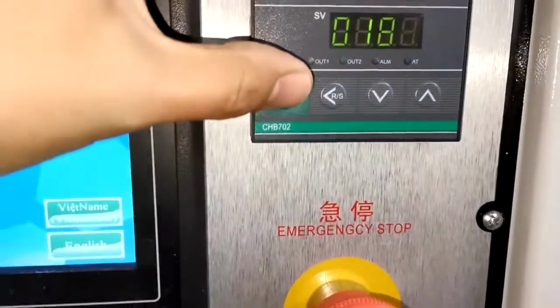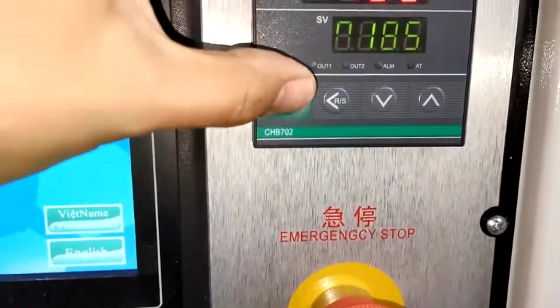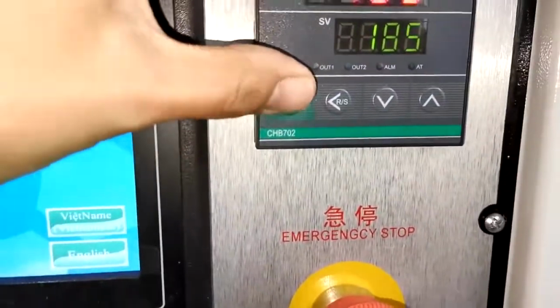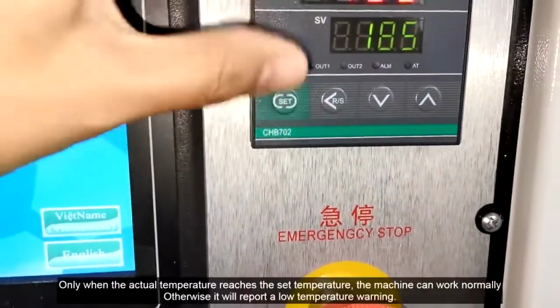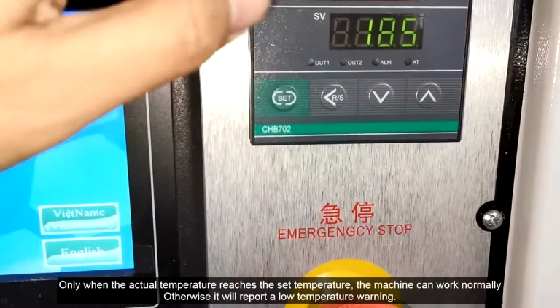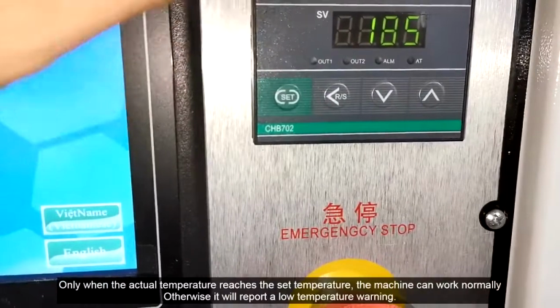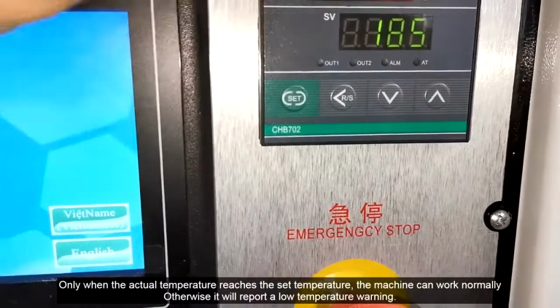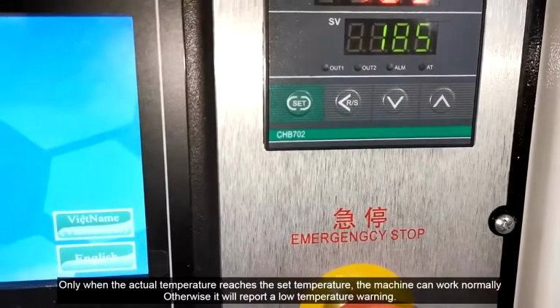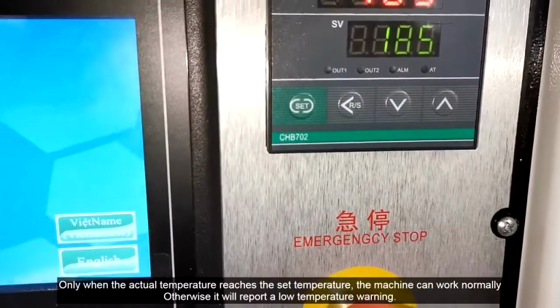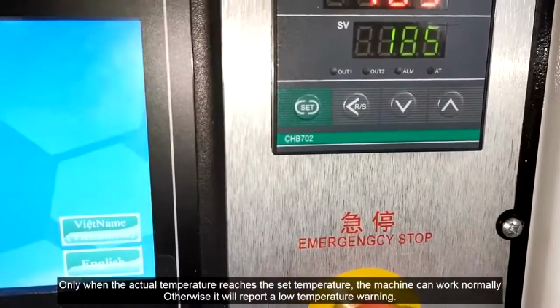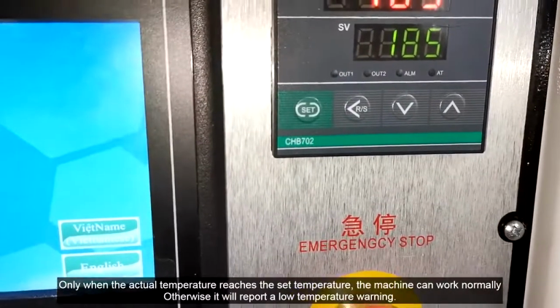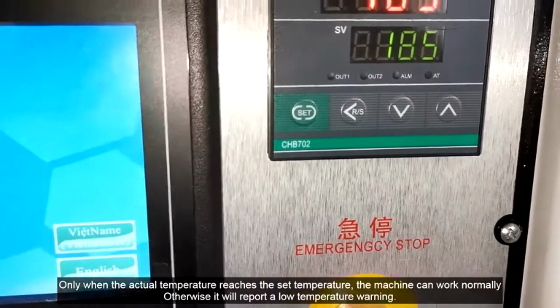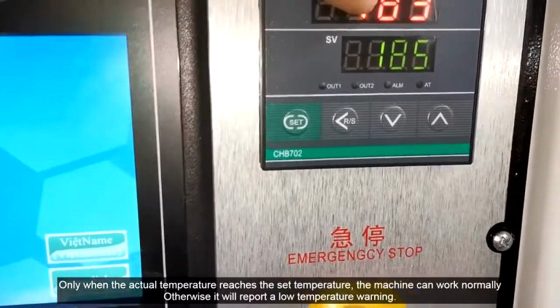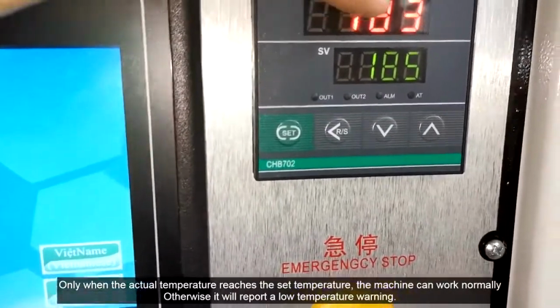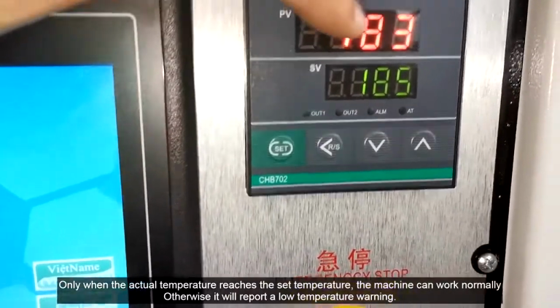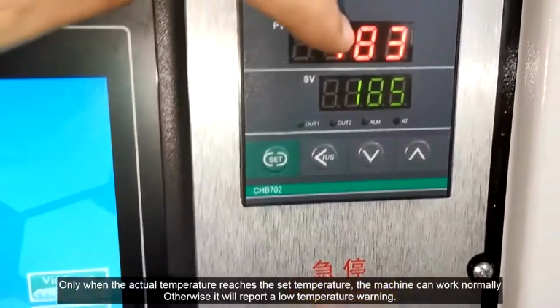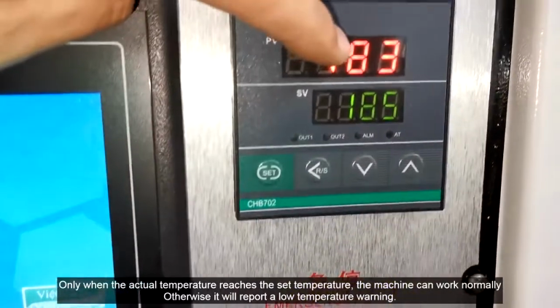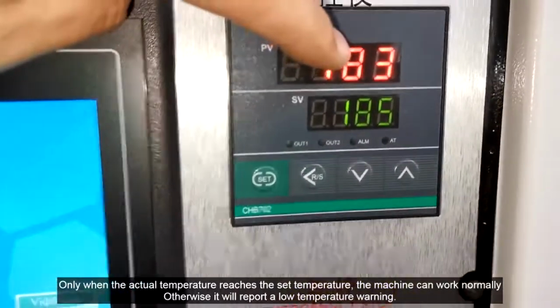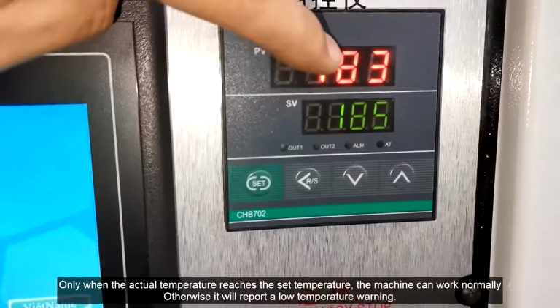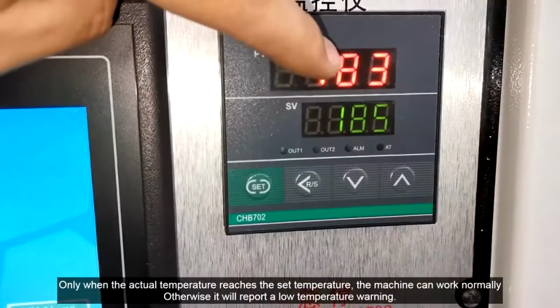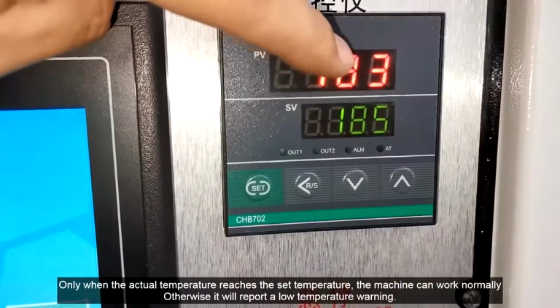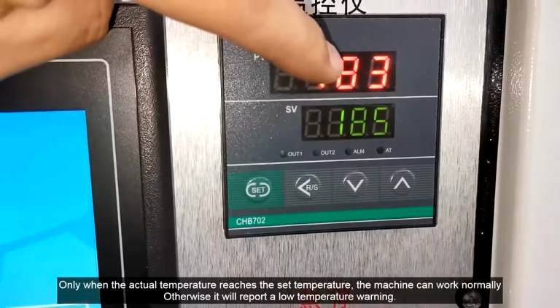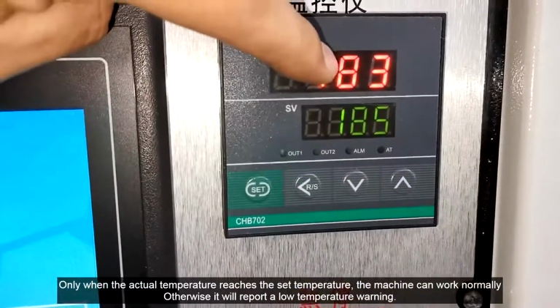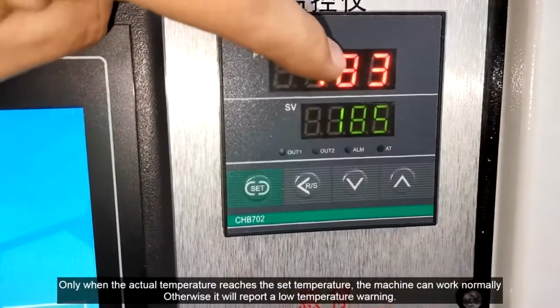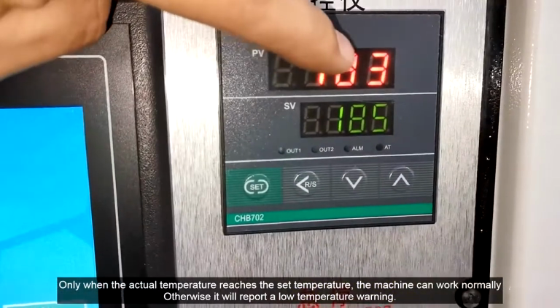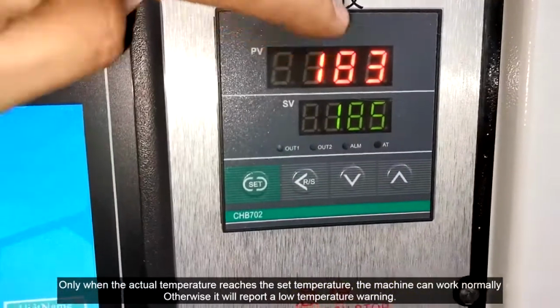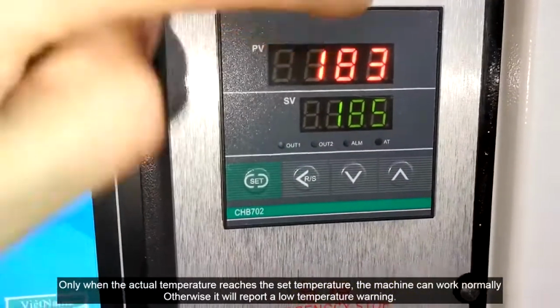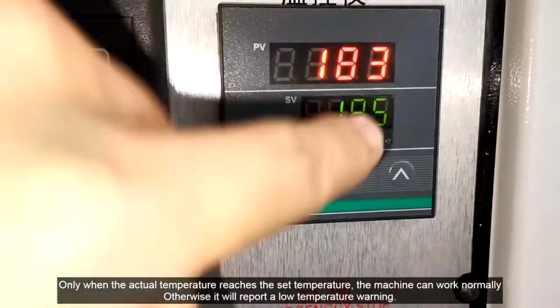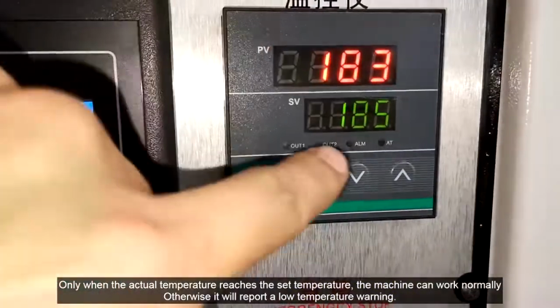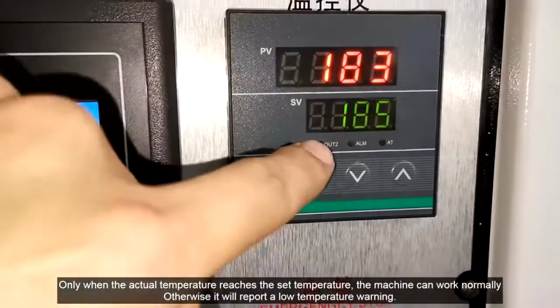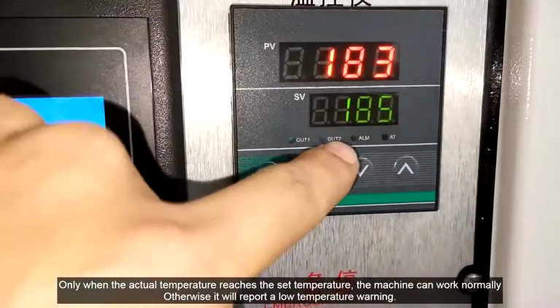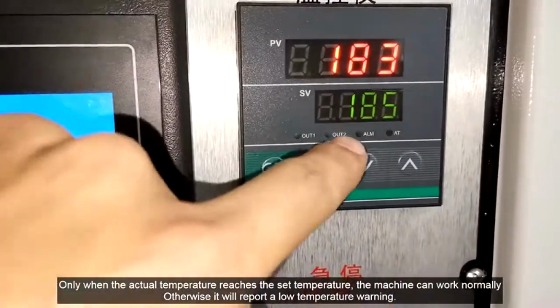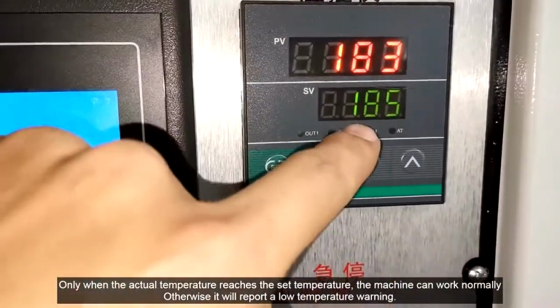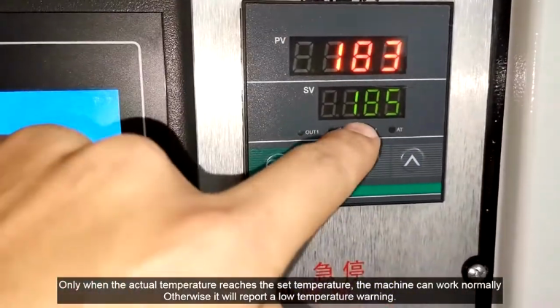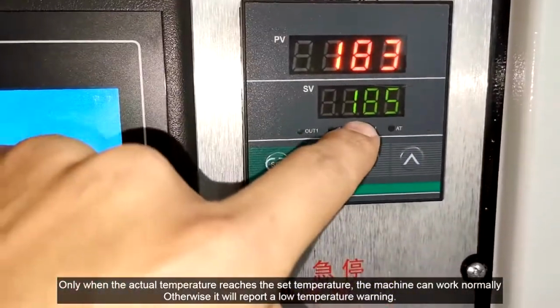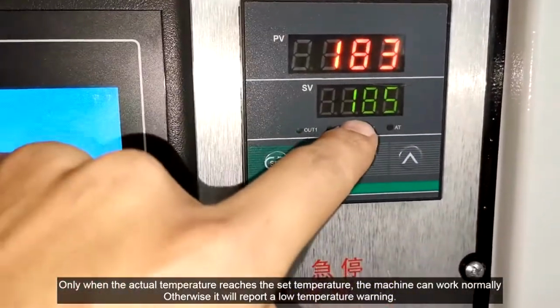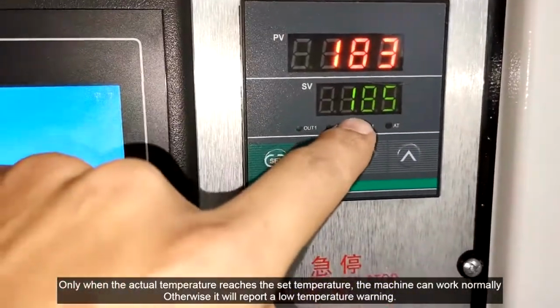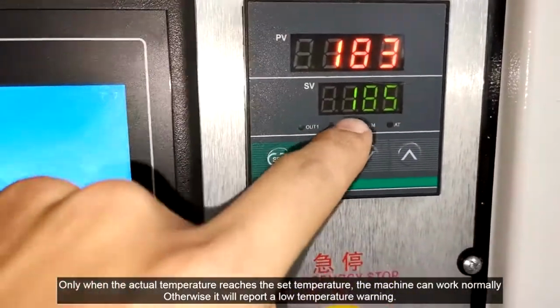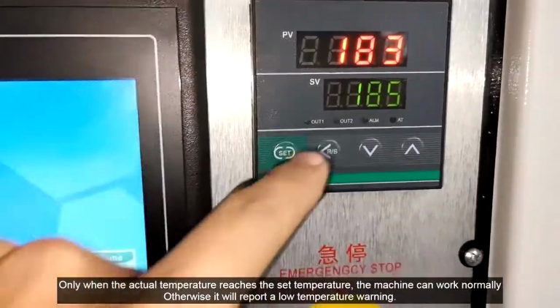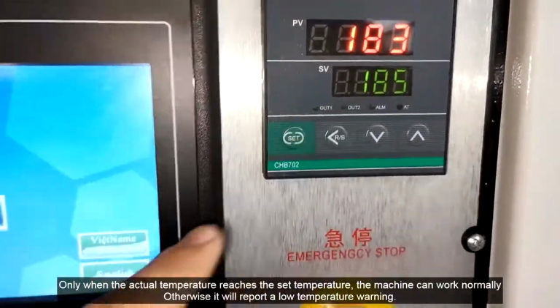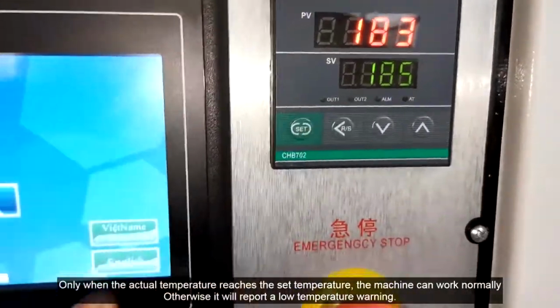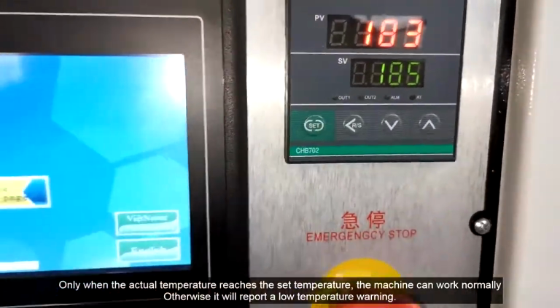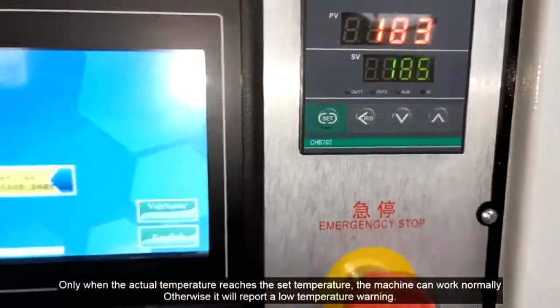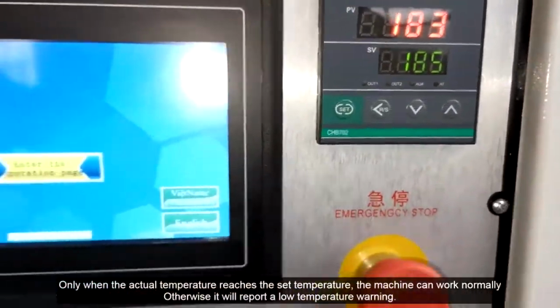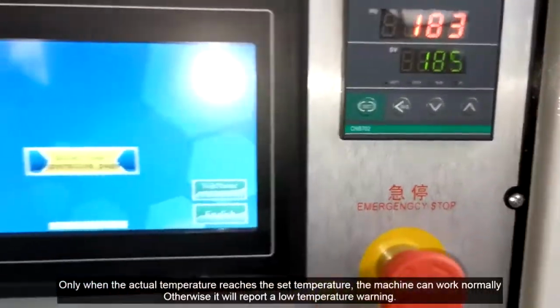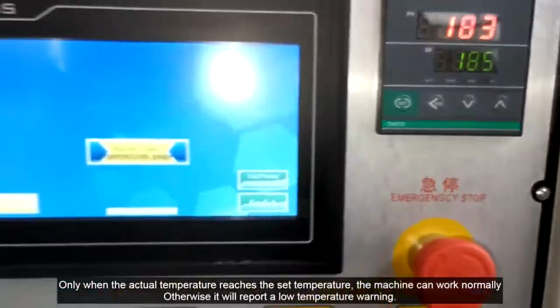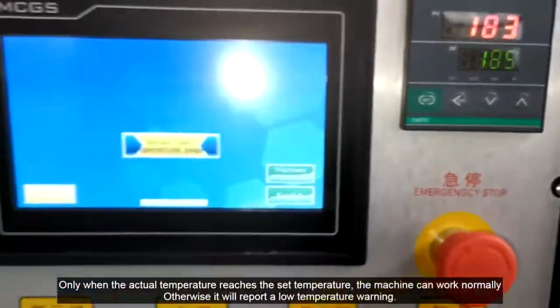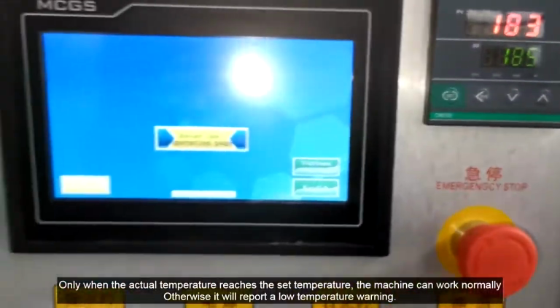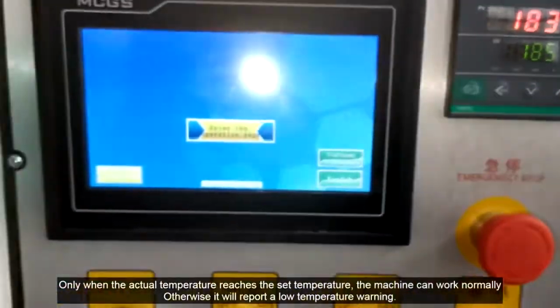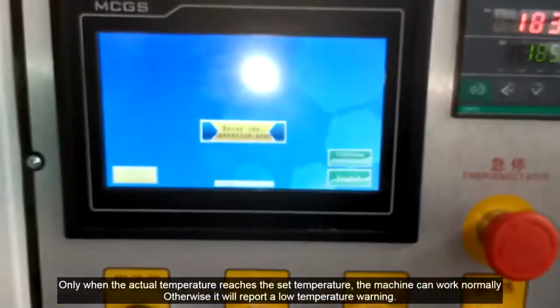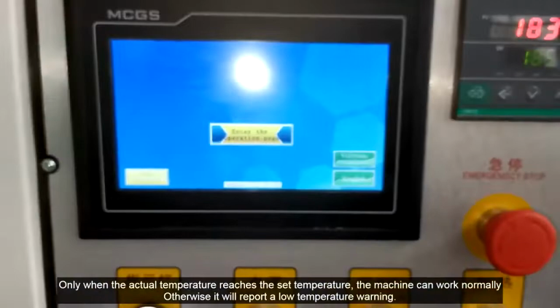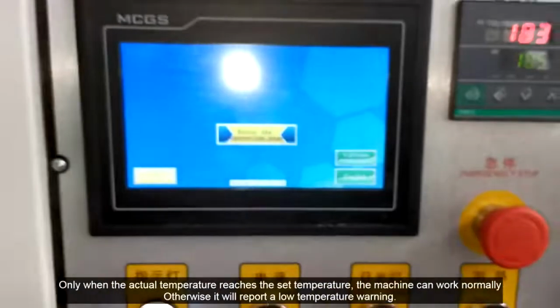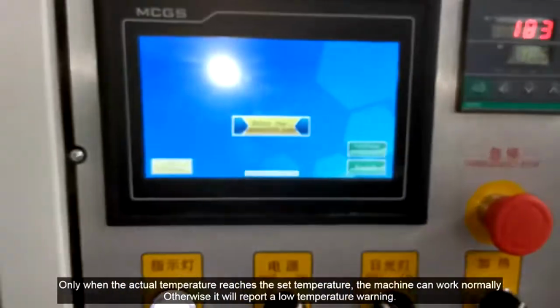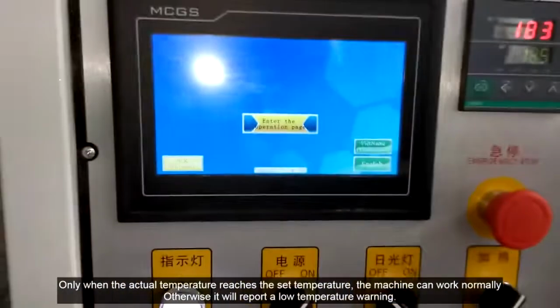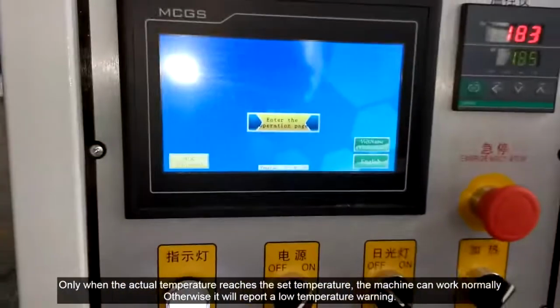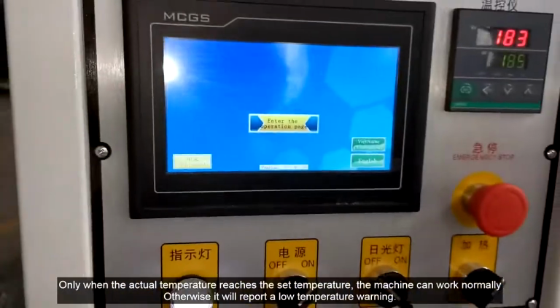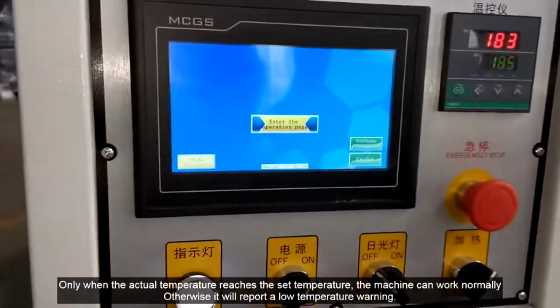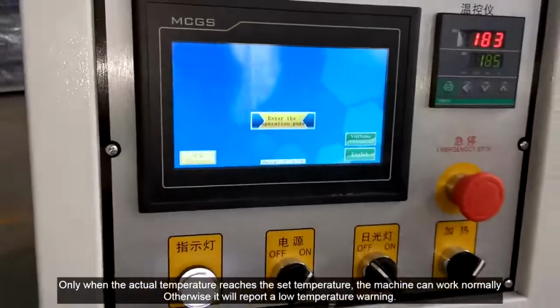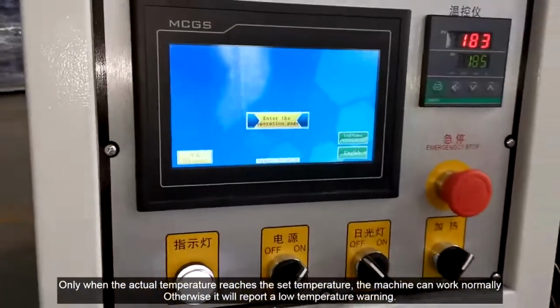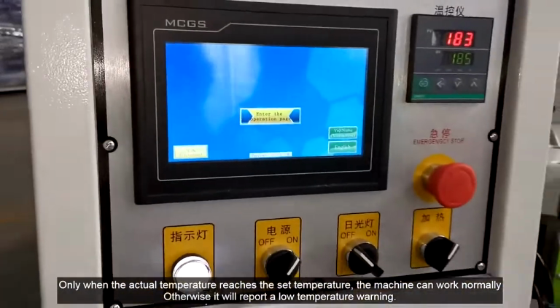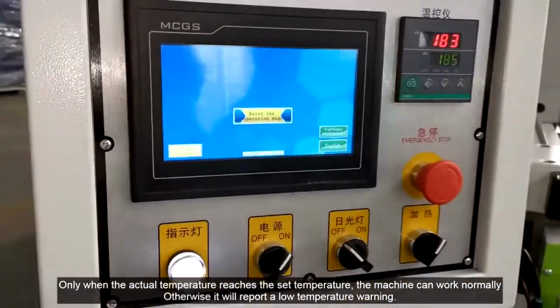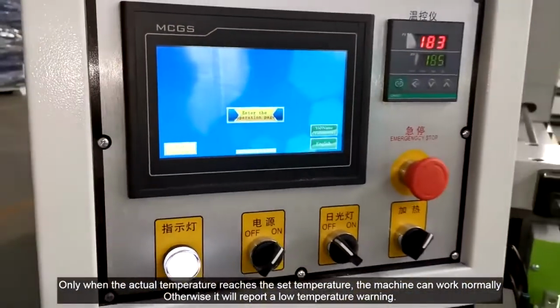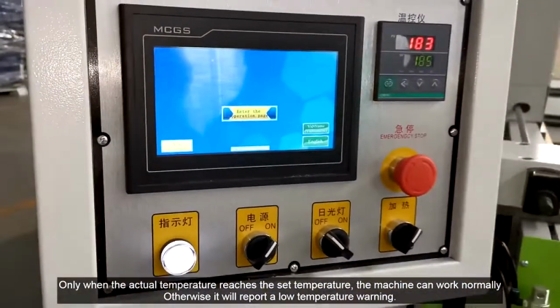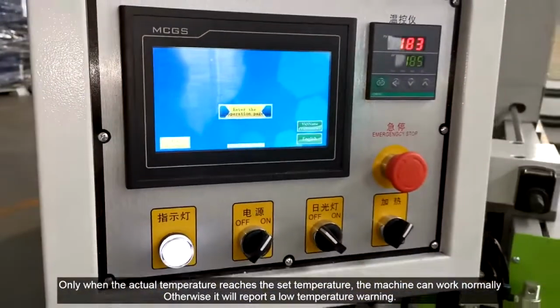Only when the actual temperature reaches the set temperature can the machine work normally; otherwise it will report a low temperature warning.